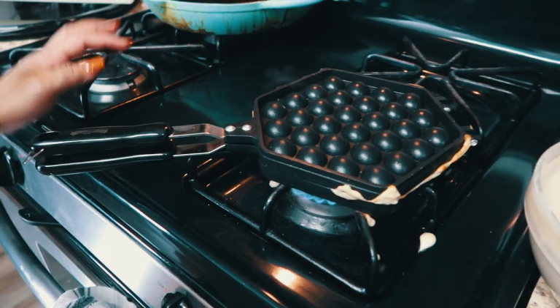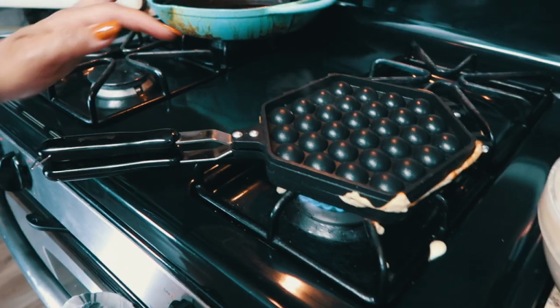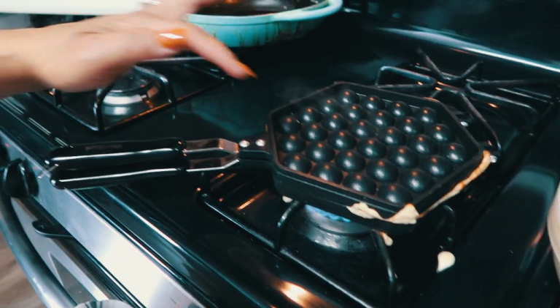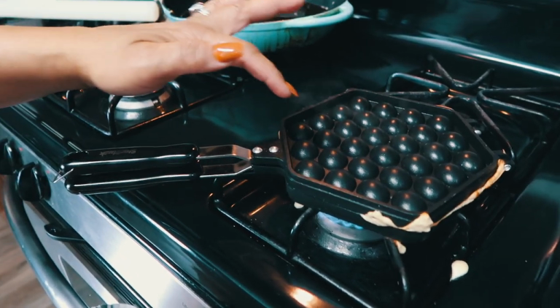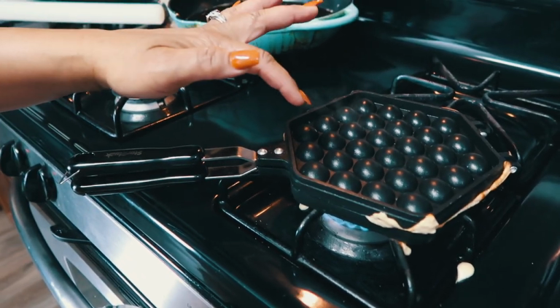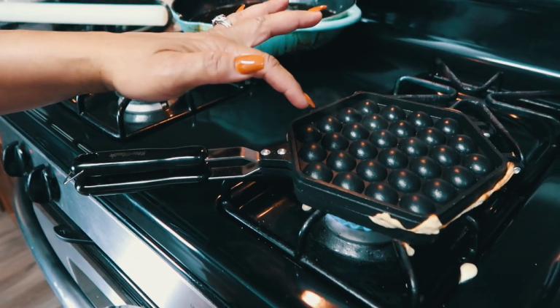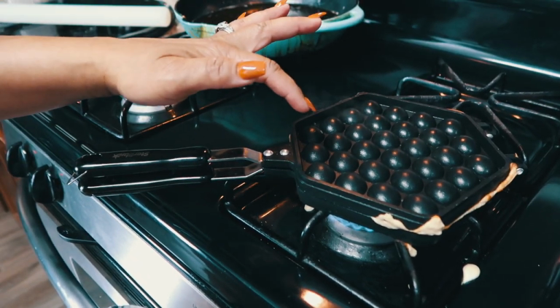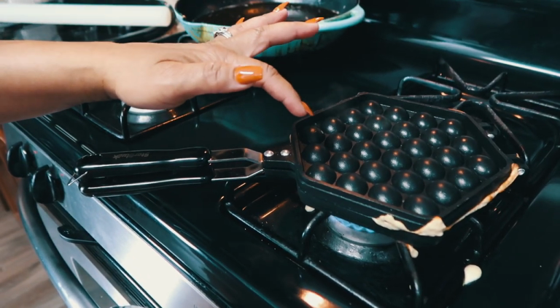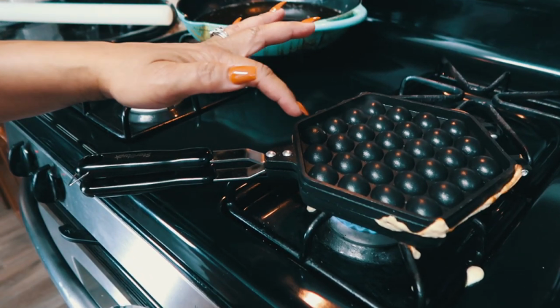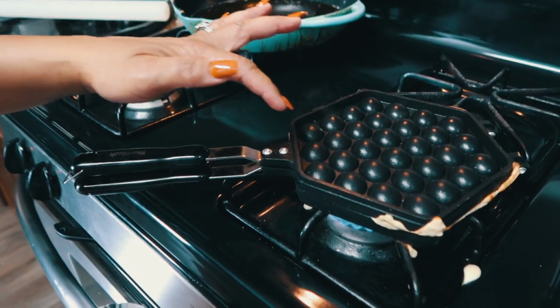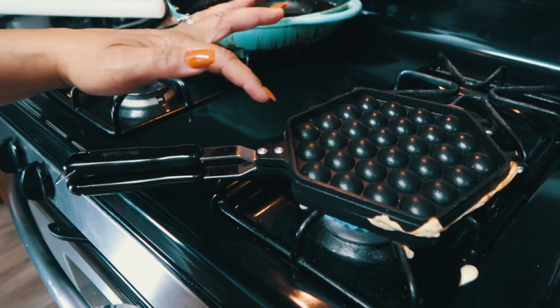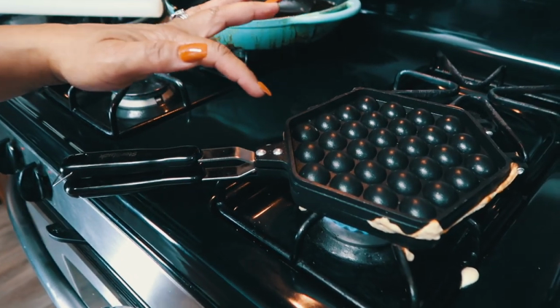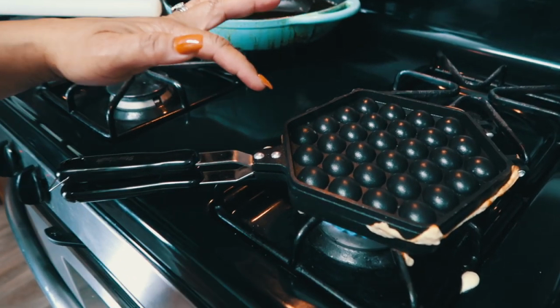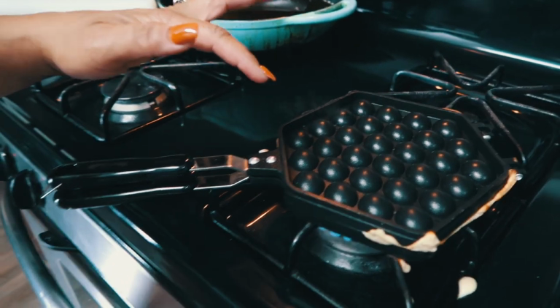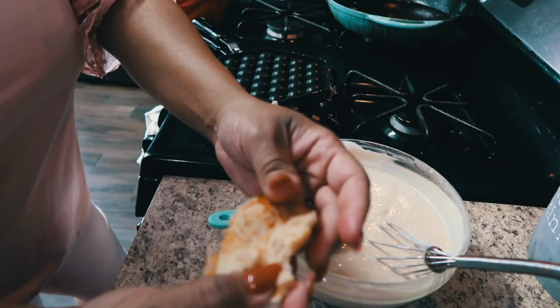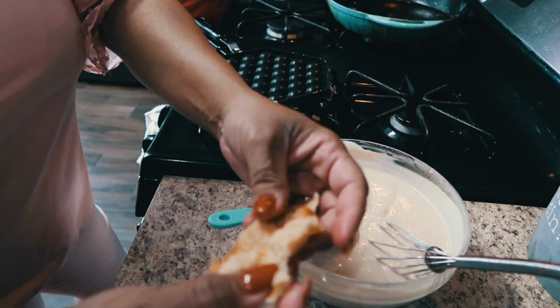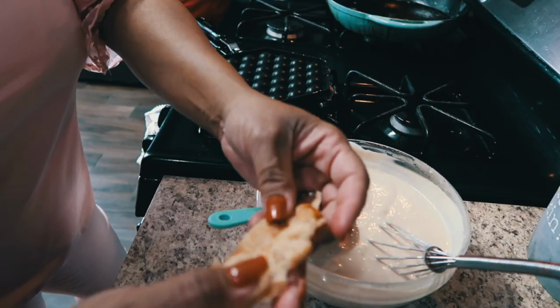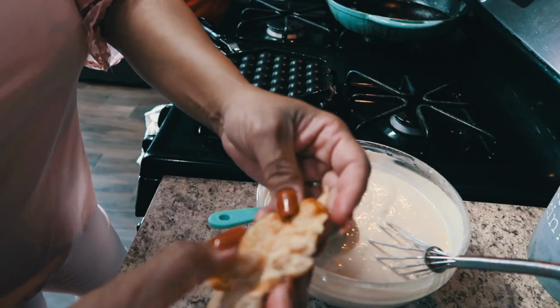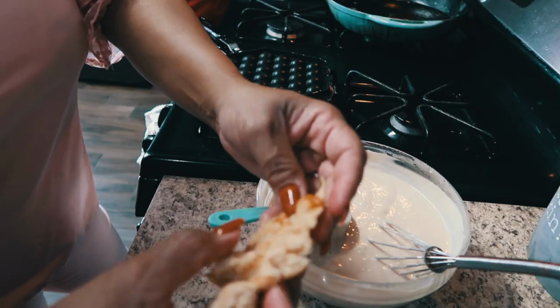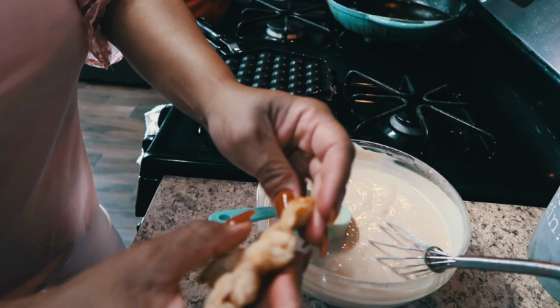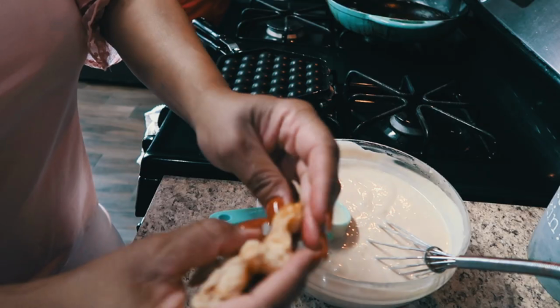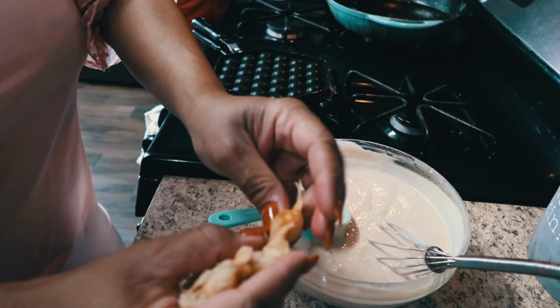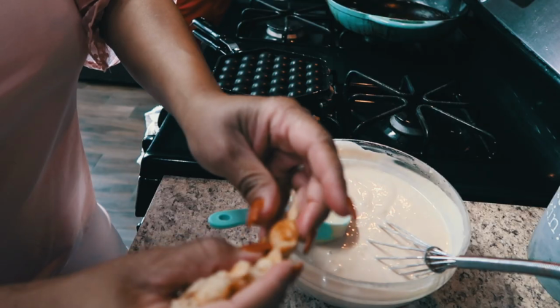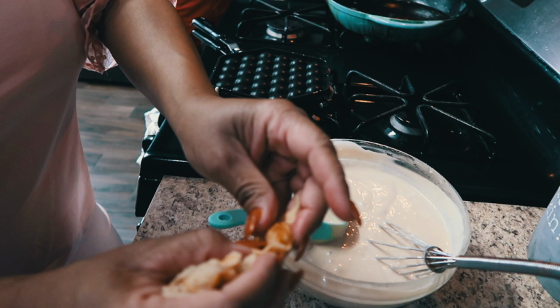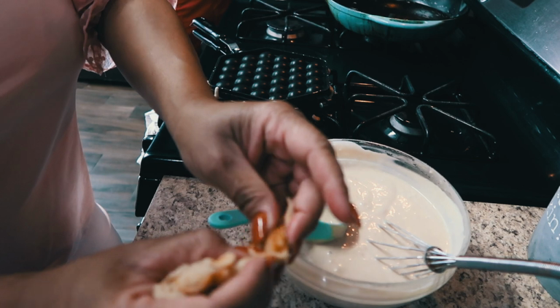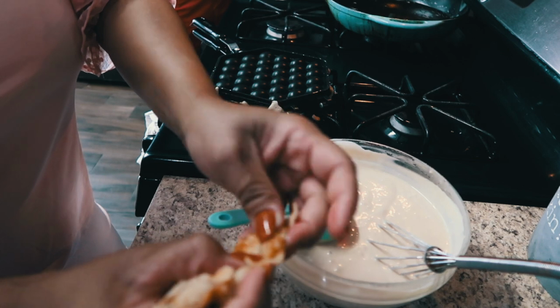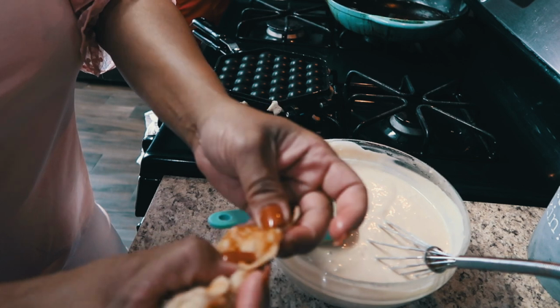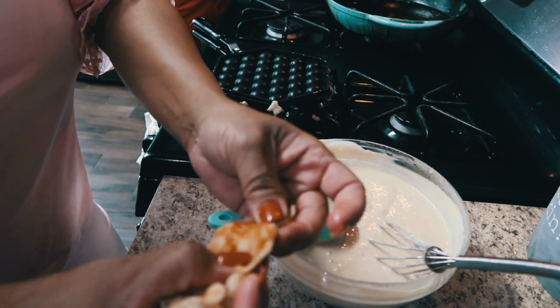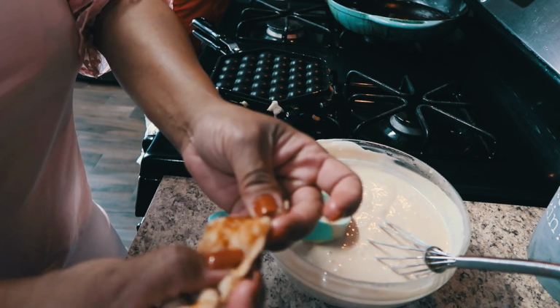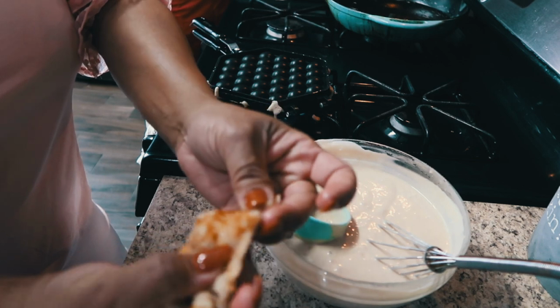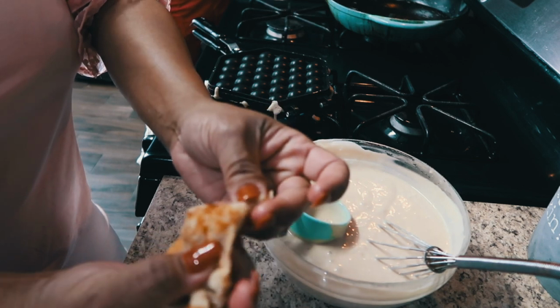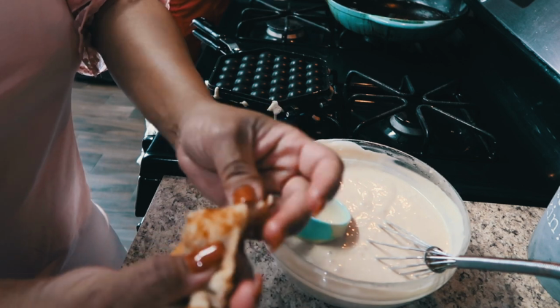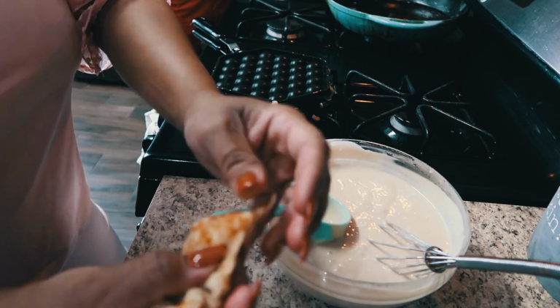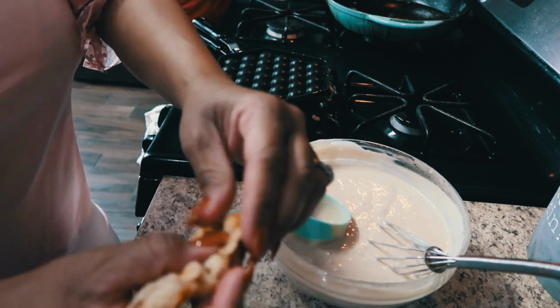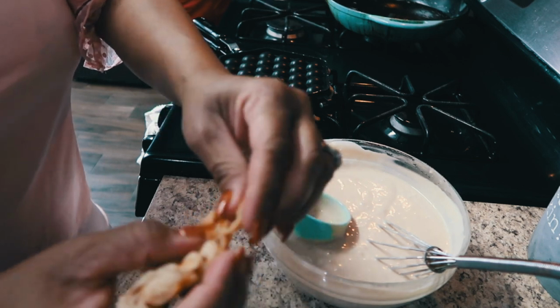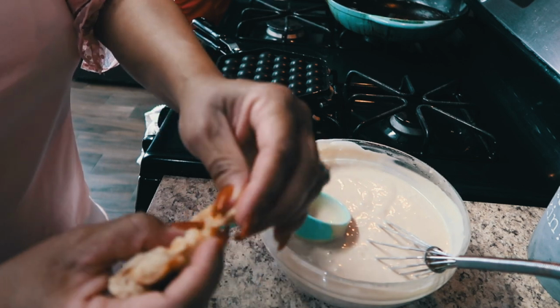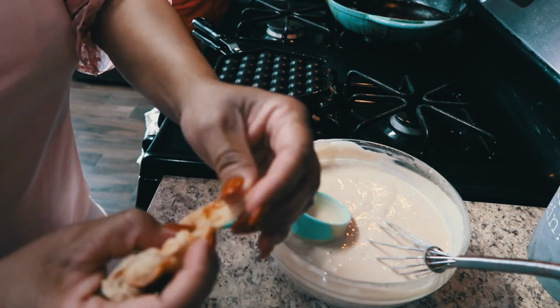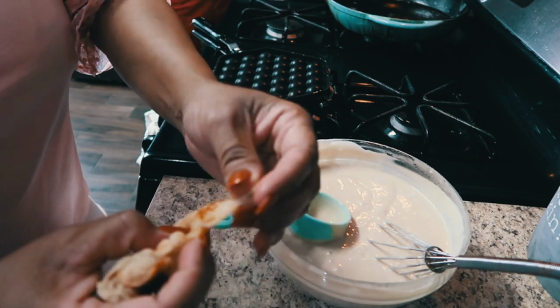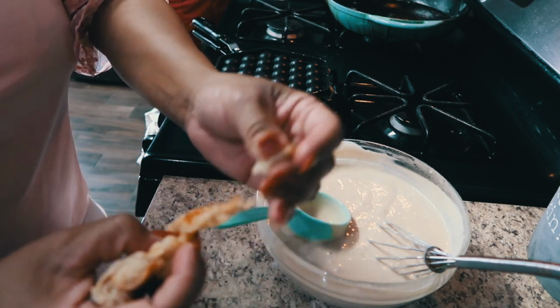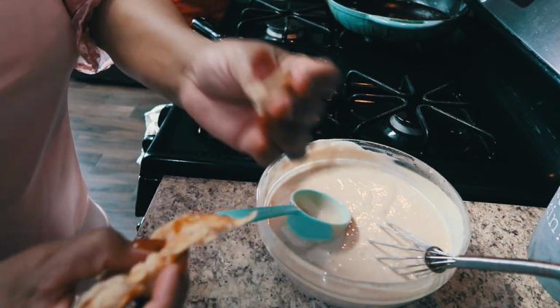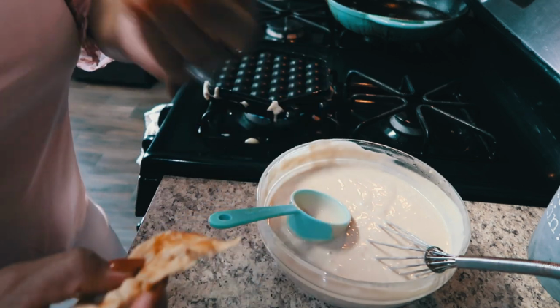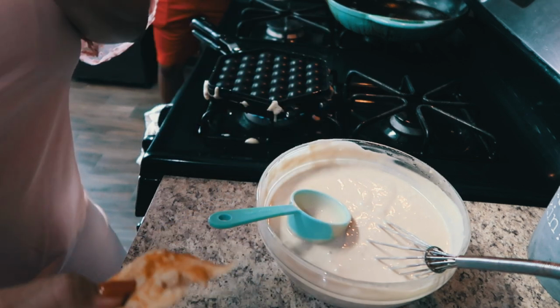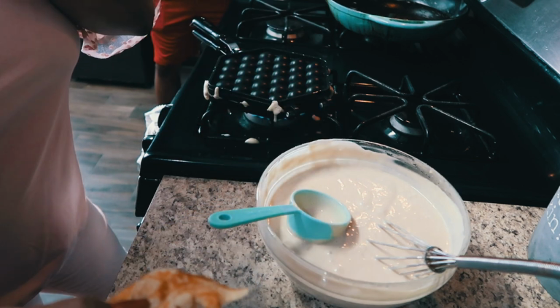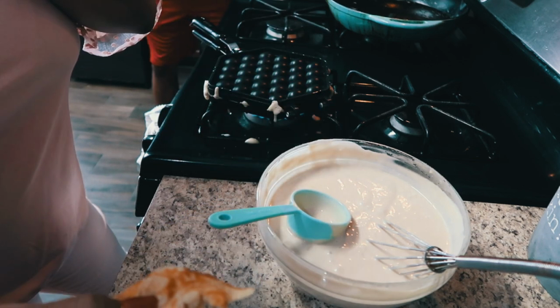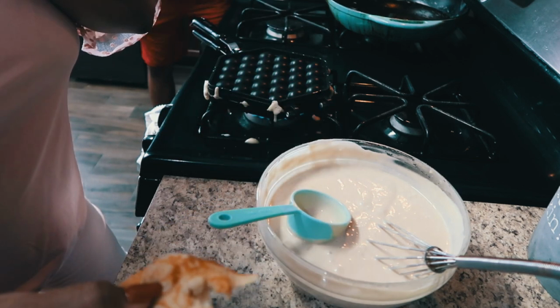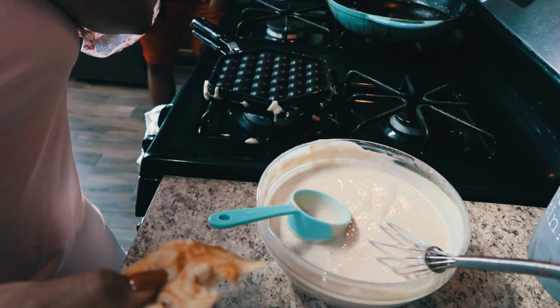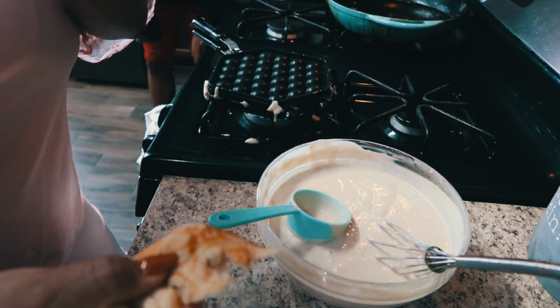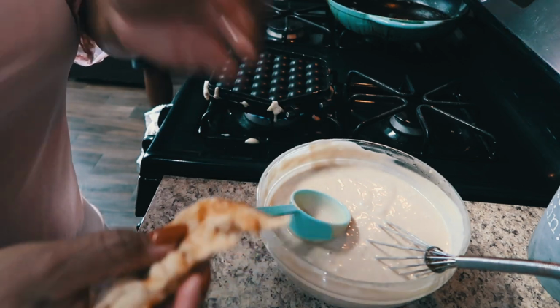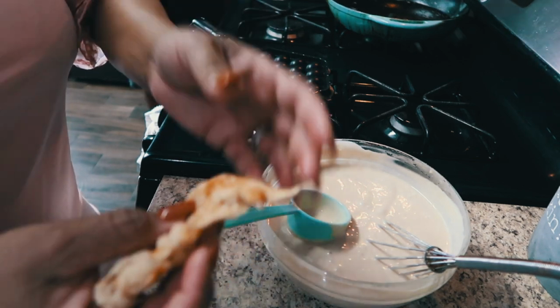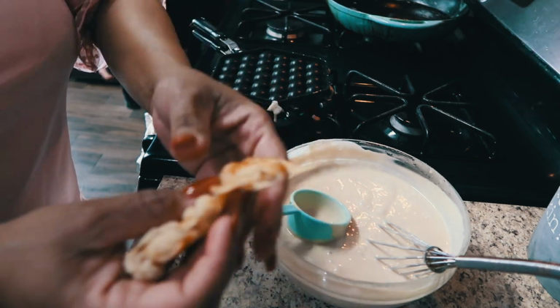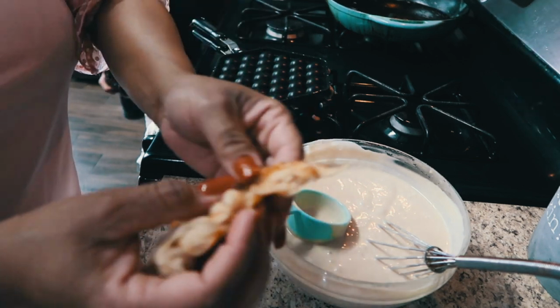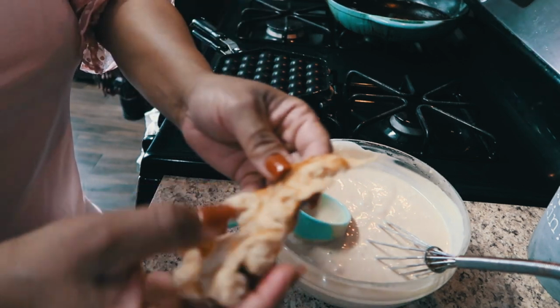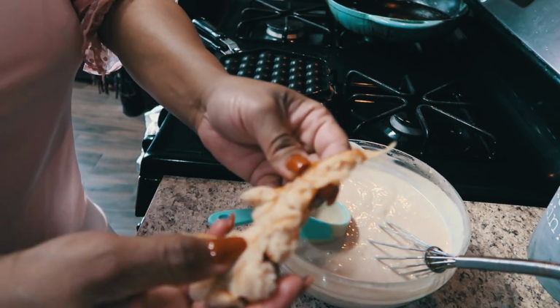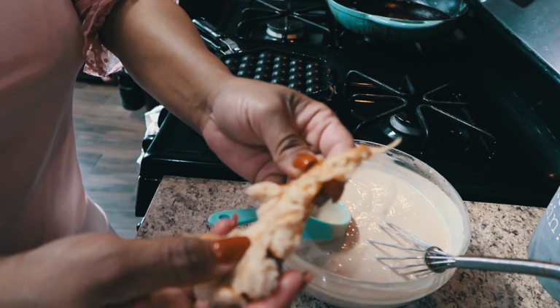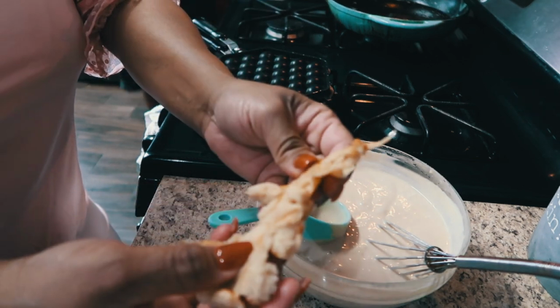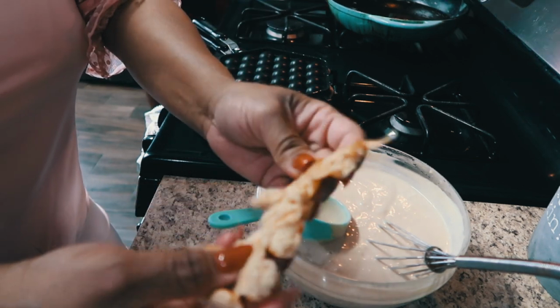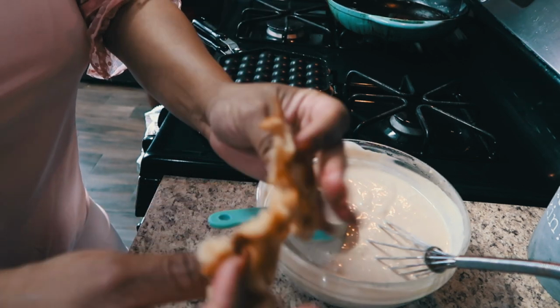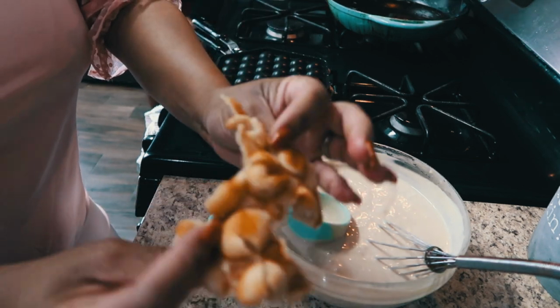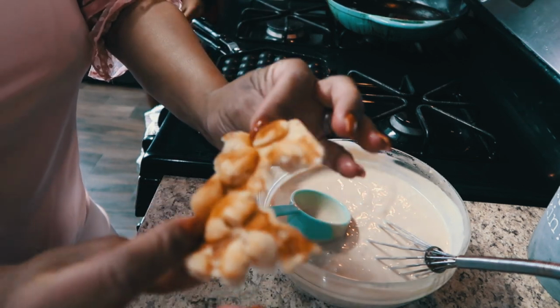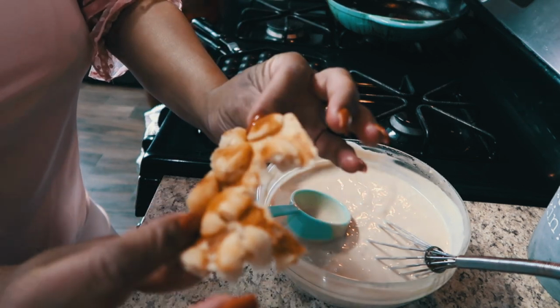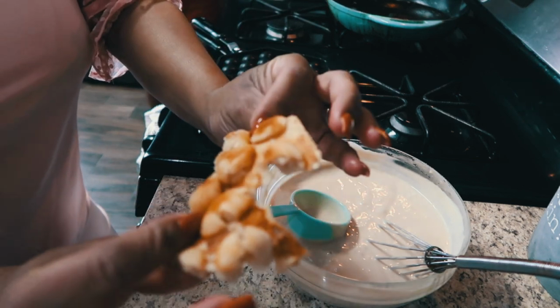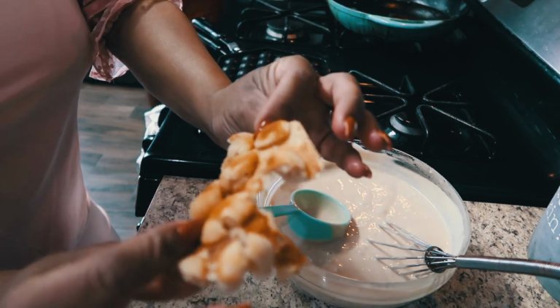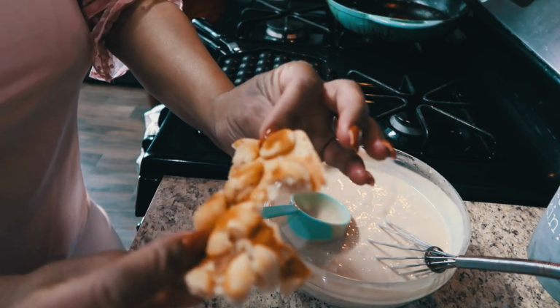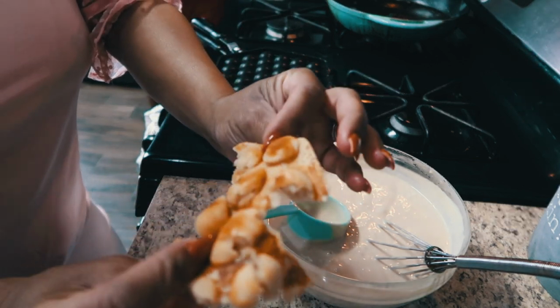This is the waffle. Does it taste good? It tastes like a waffle. Tastes like a waffle, okay.